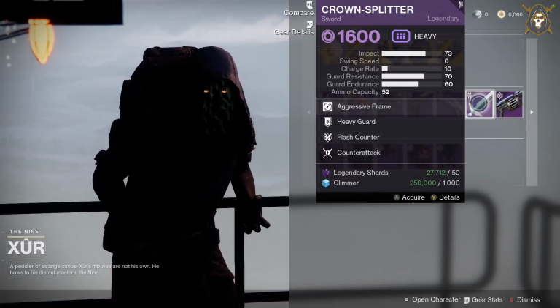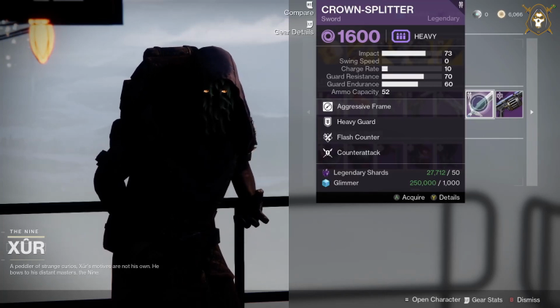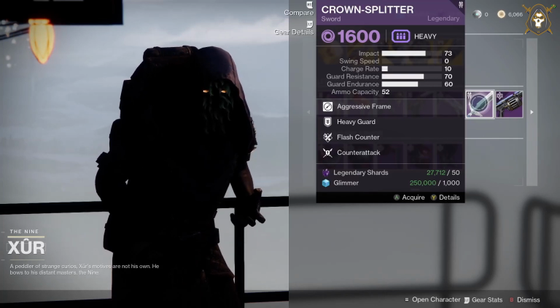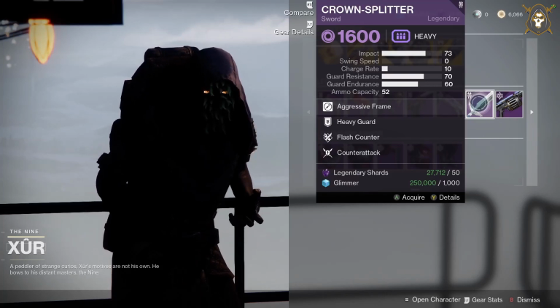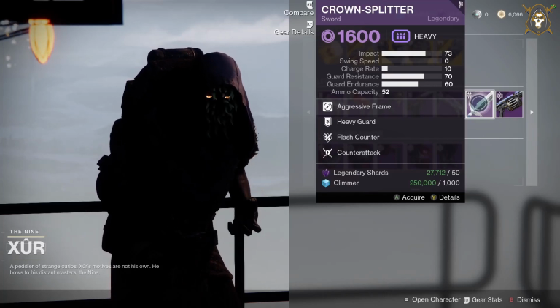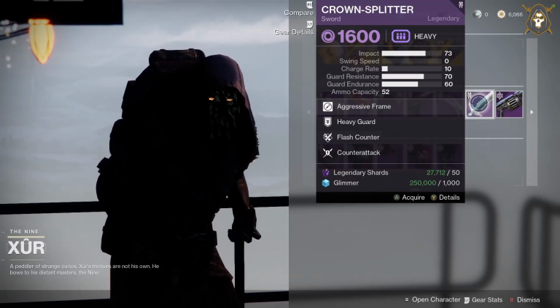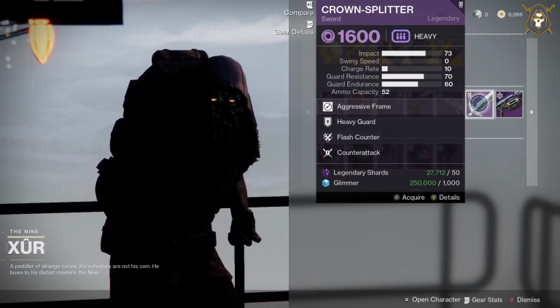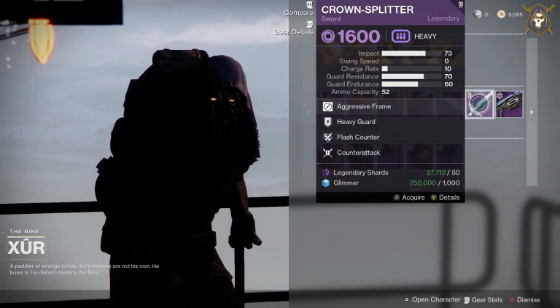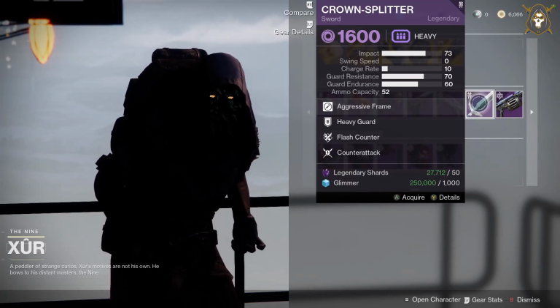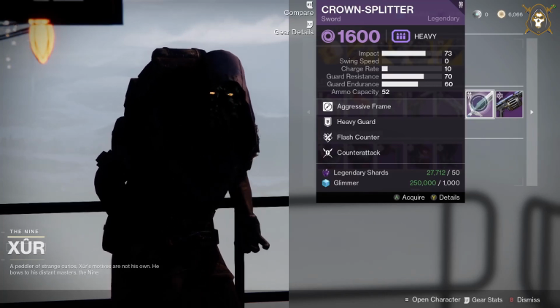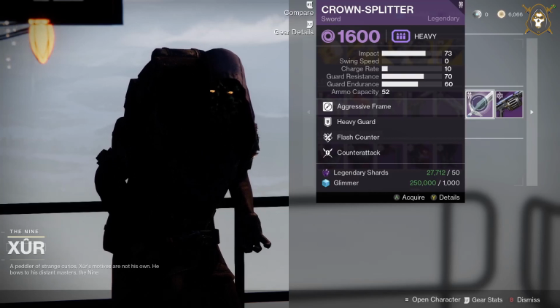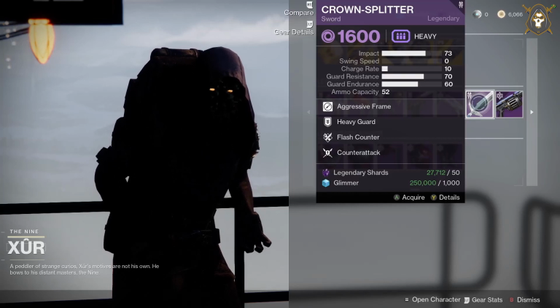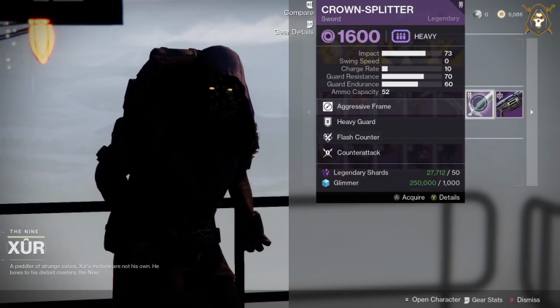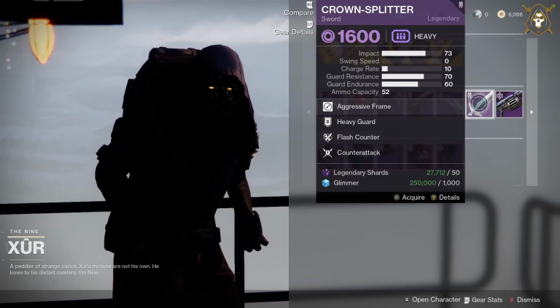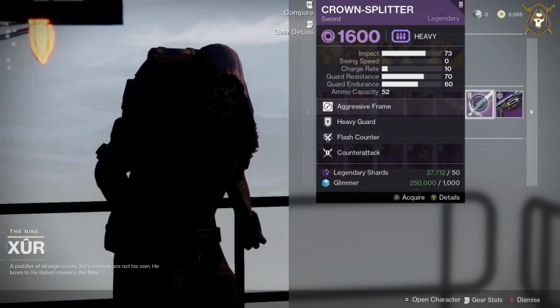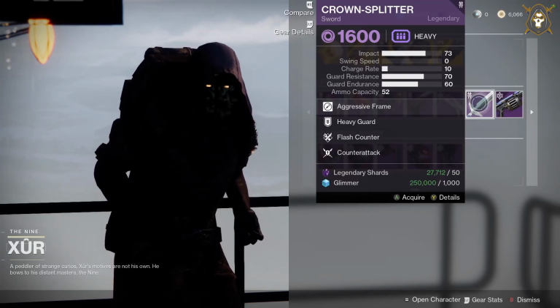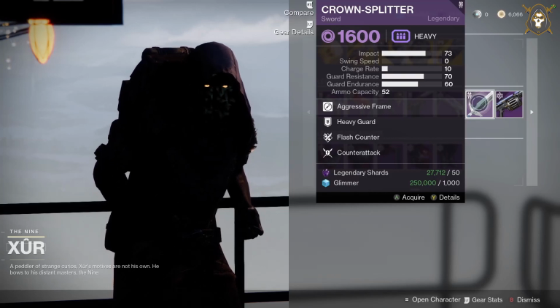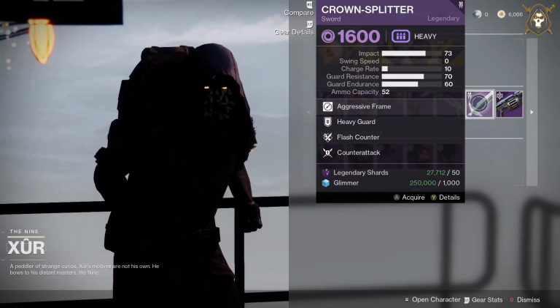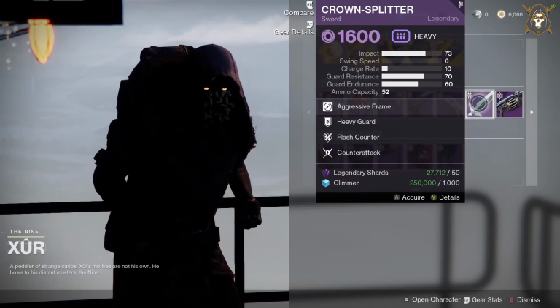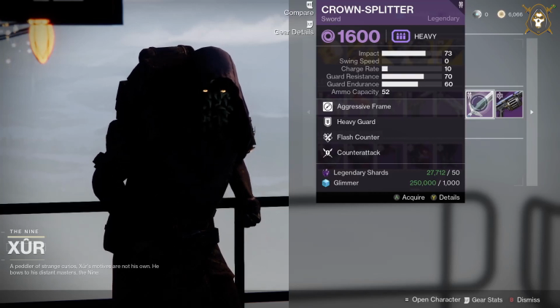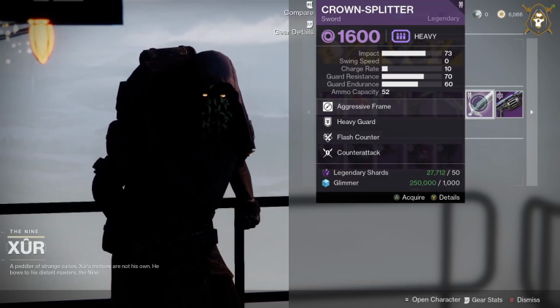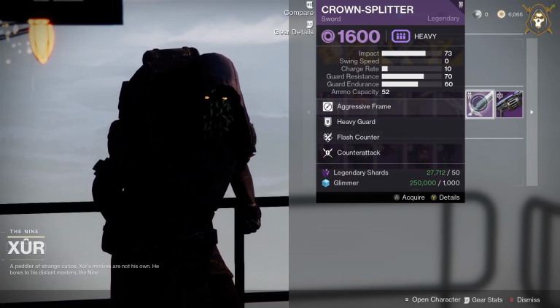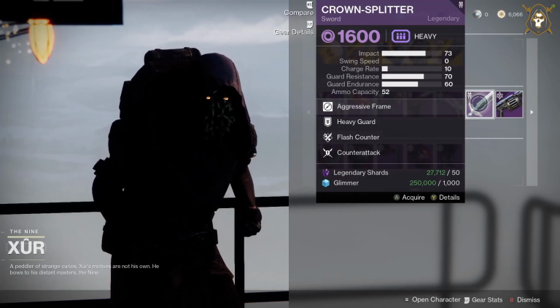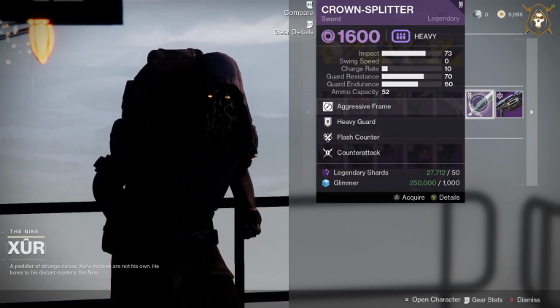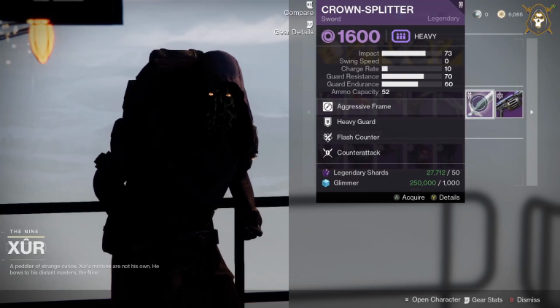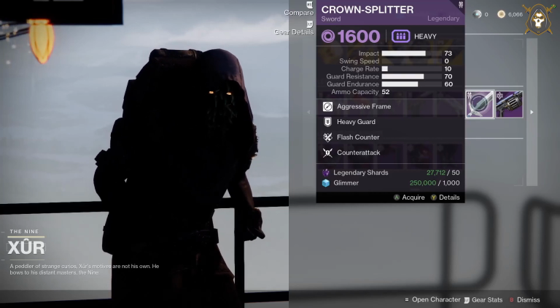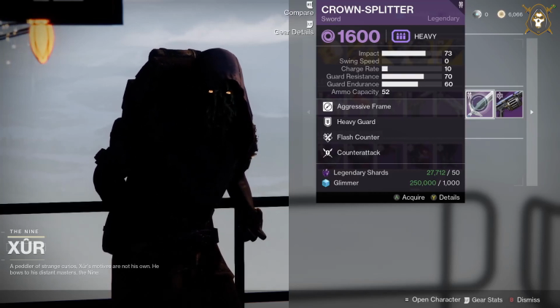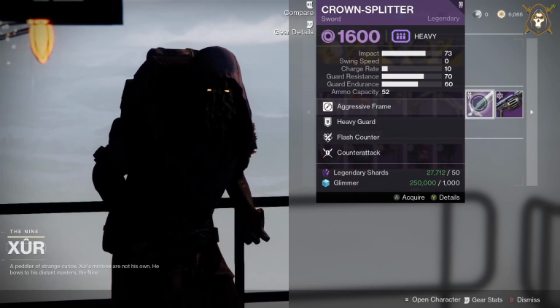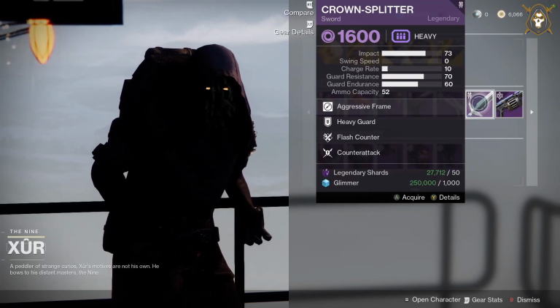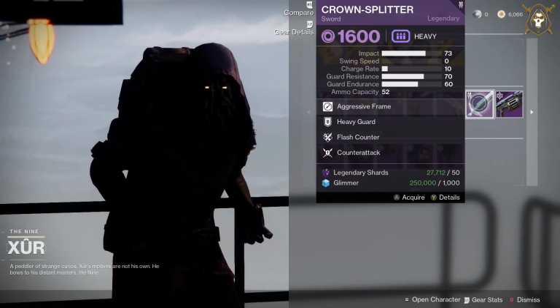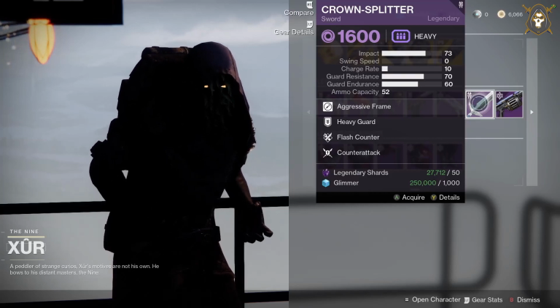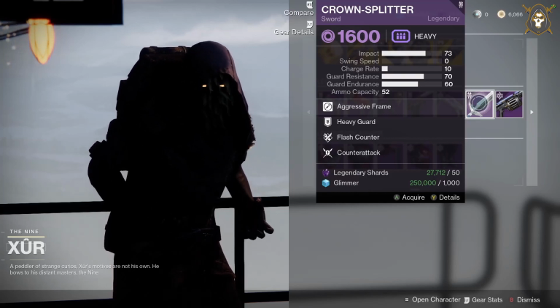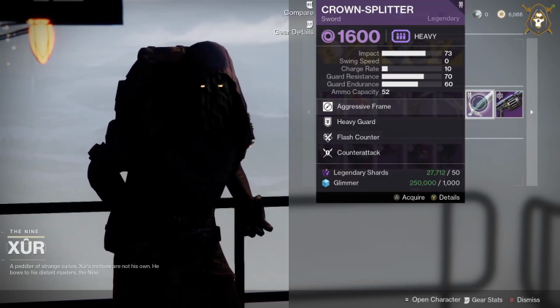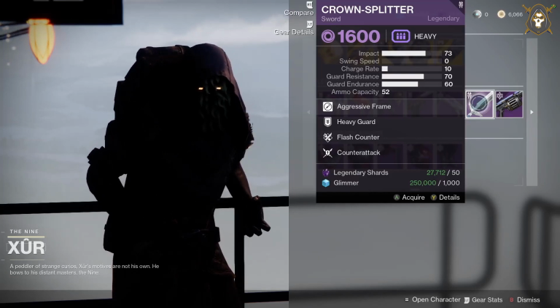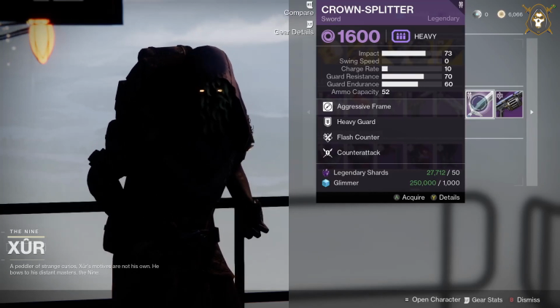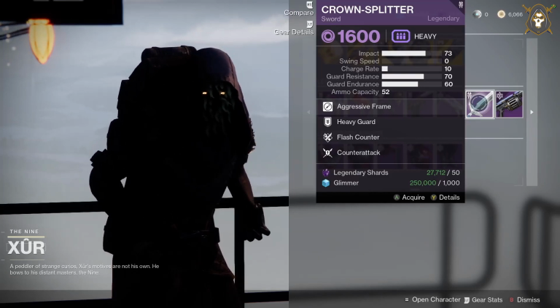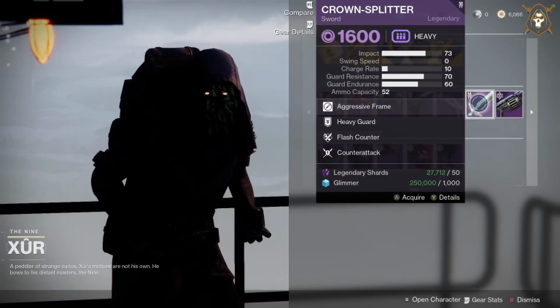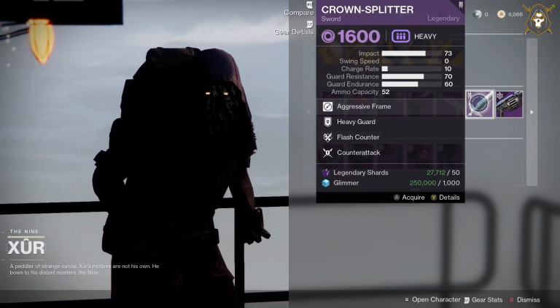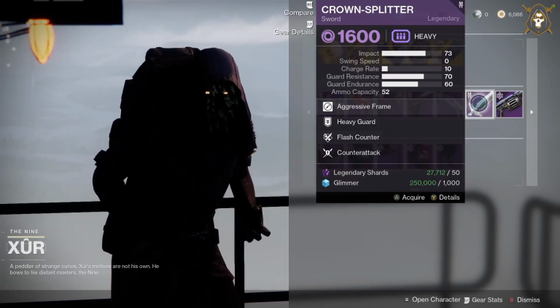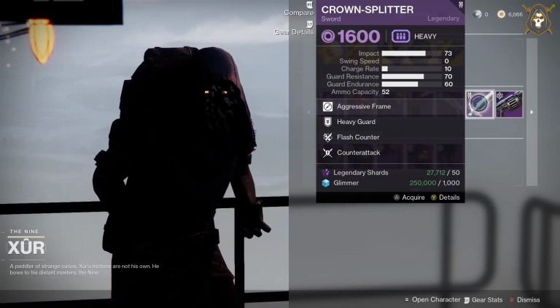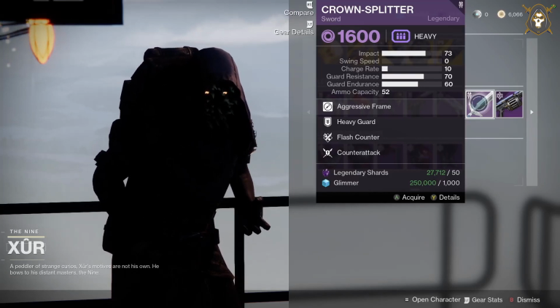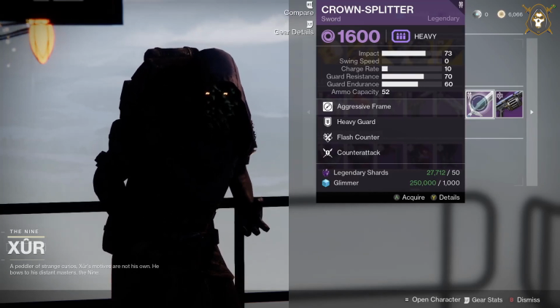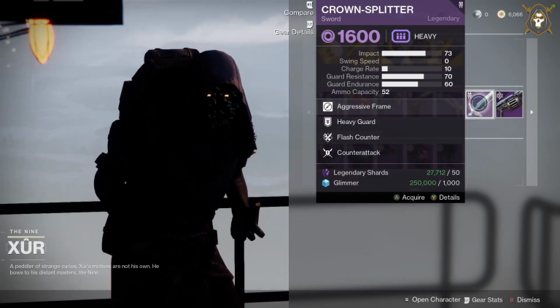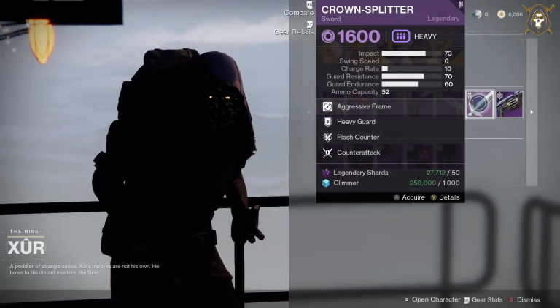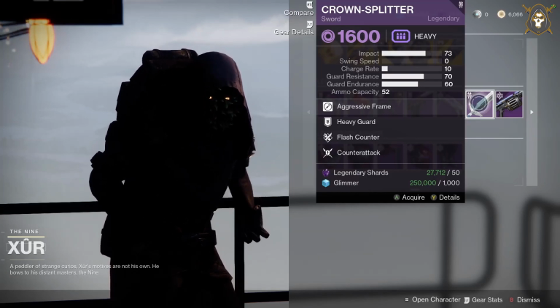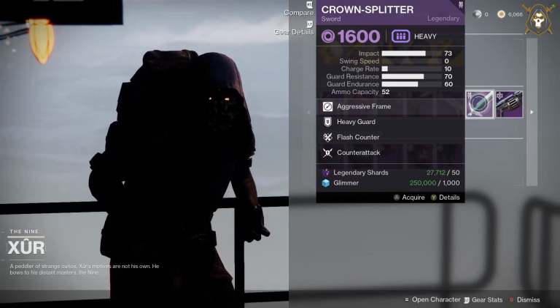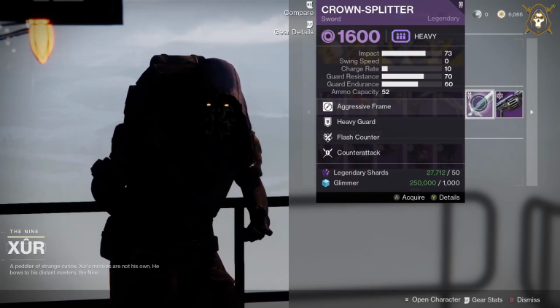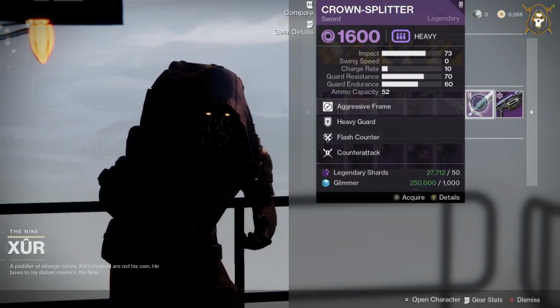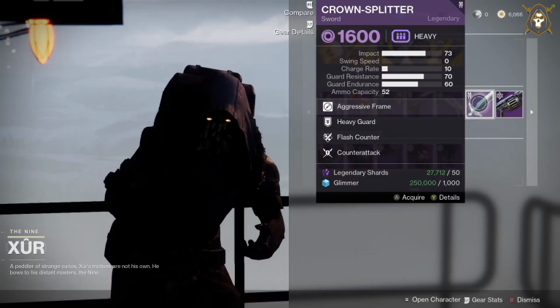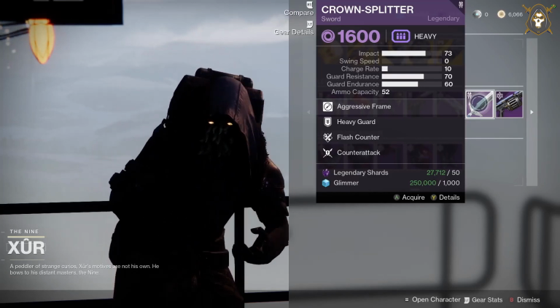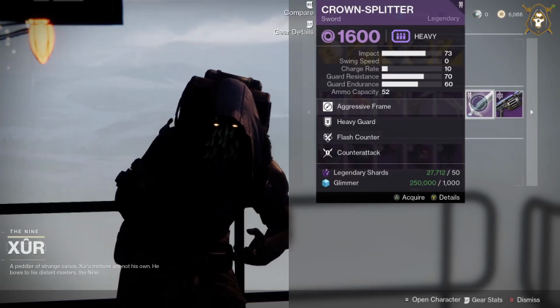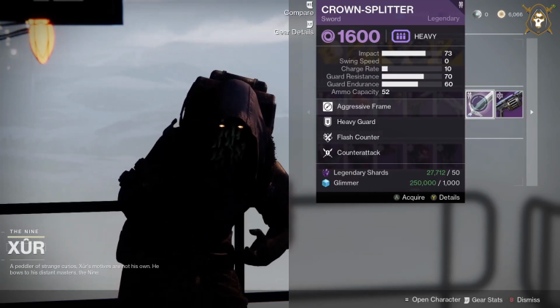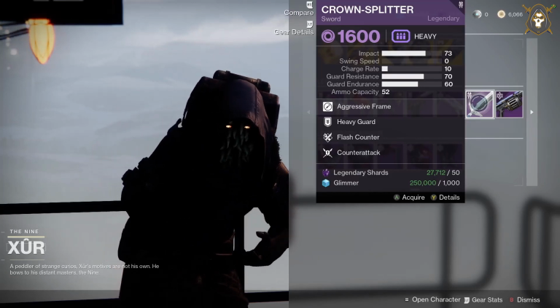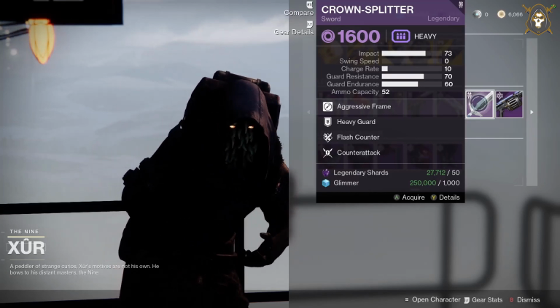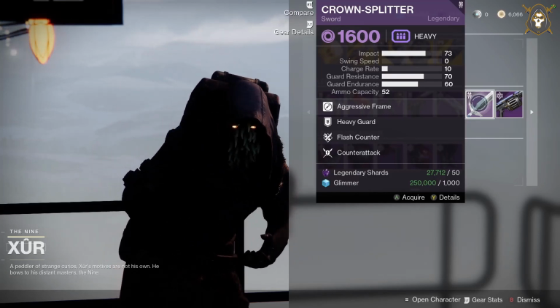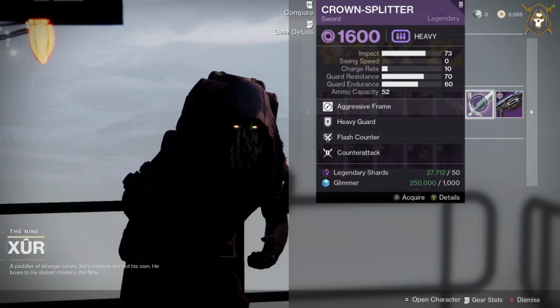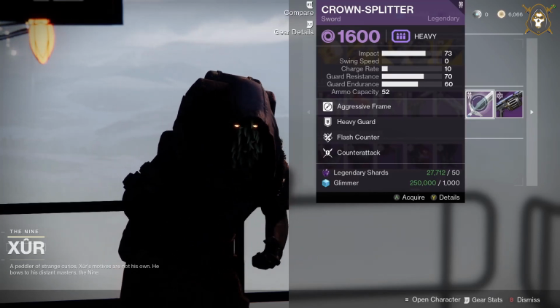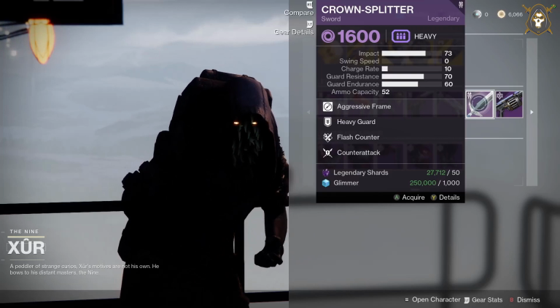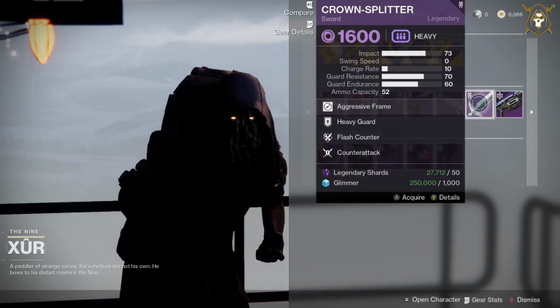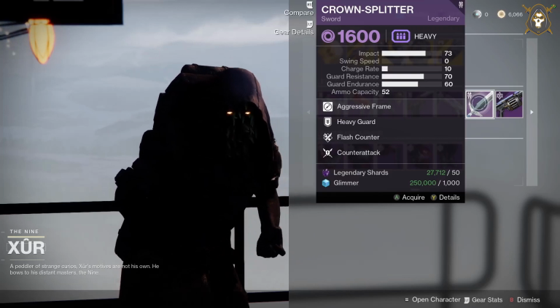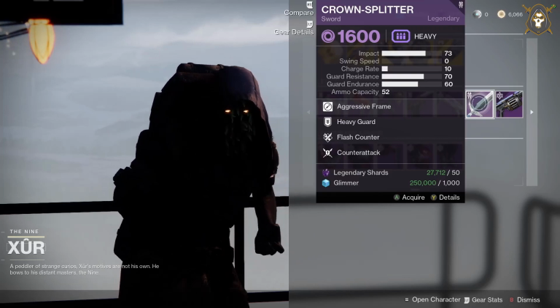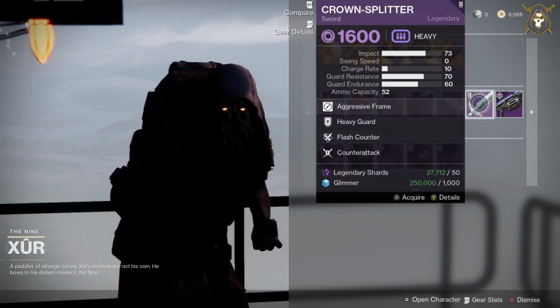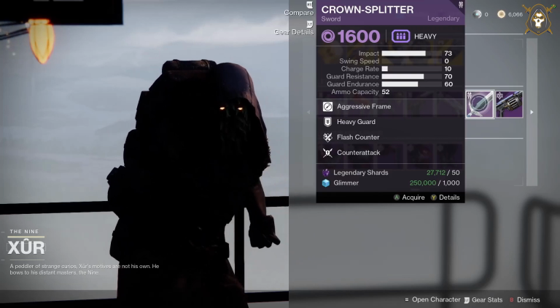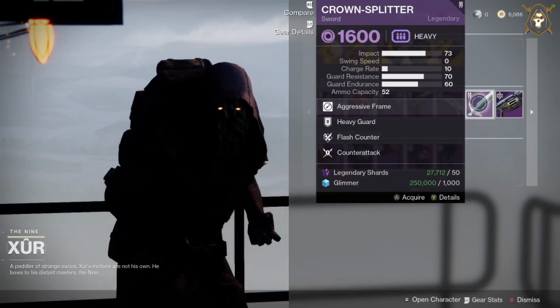This spot of his inventory right here is the class-specific swords. He's got the Crown-Splitter sword for your Titan, then one for your Warlock, and one for your Hunter.